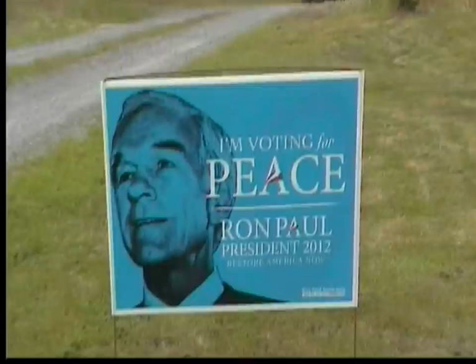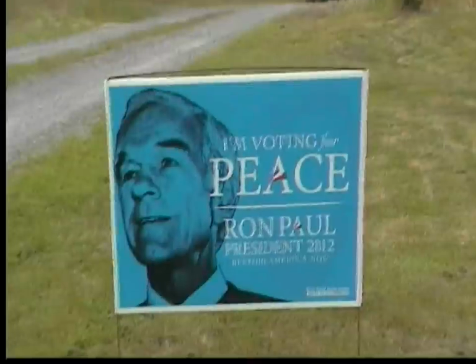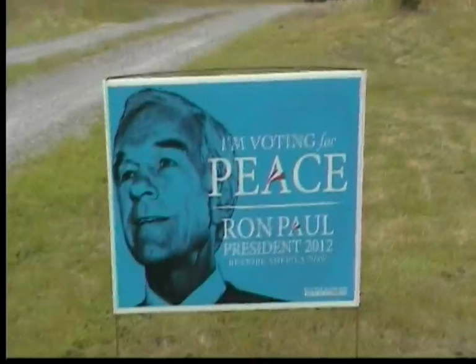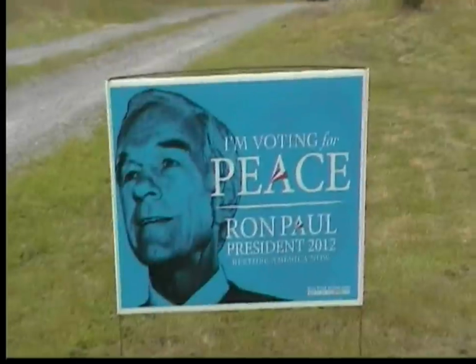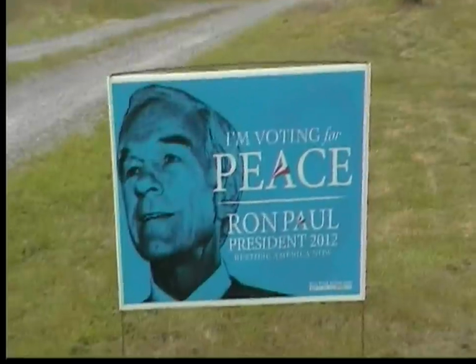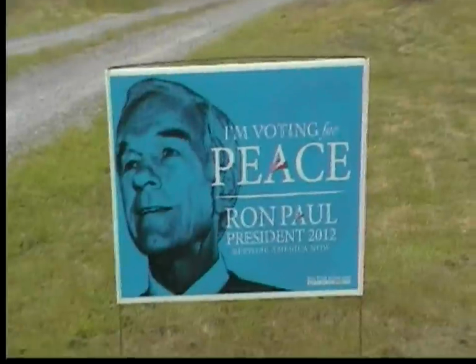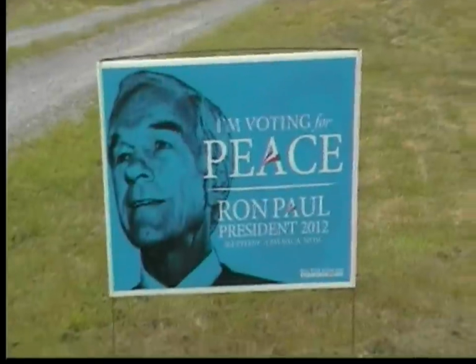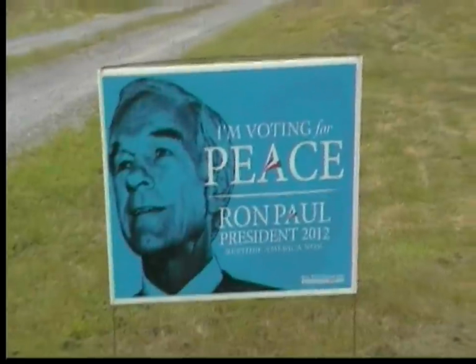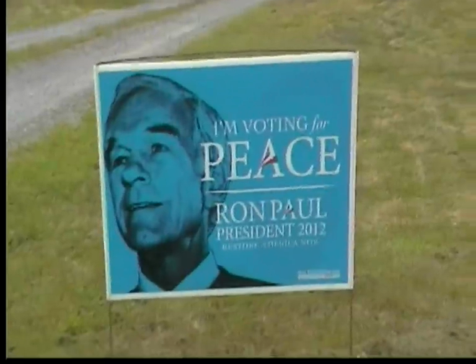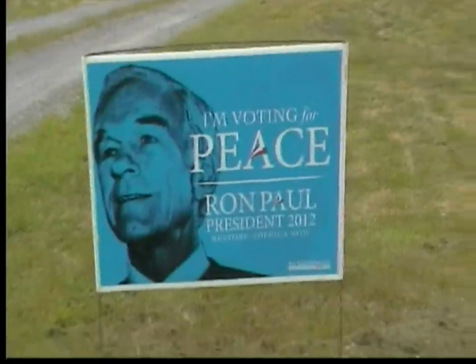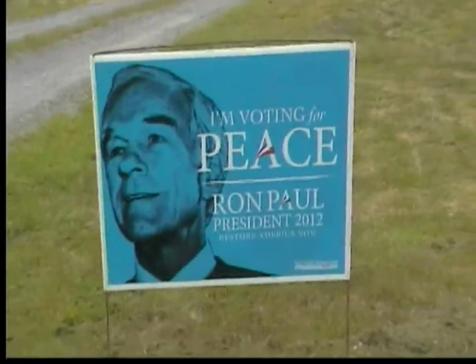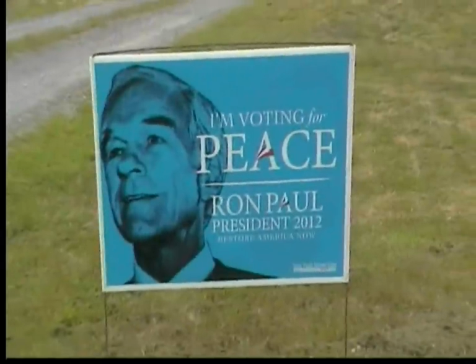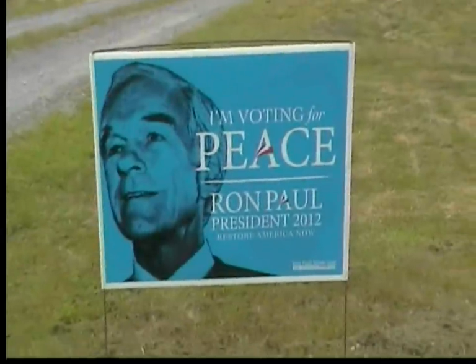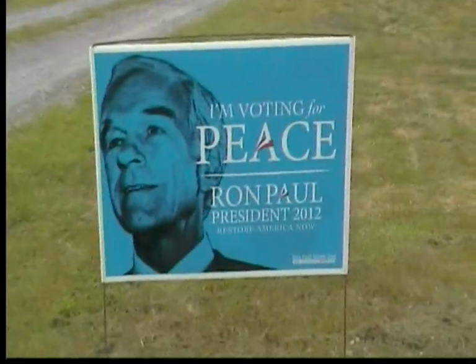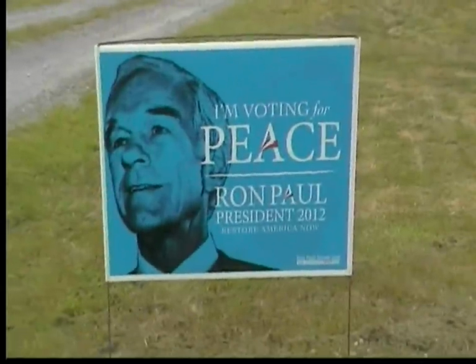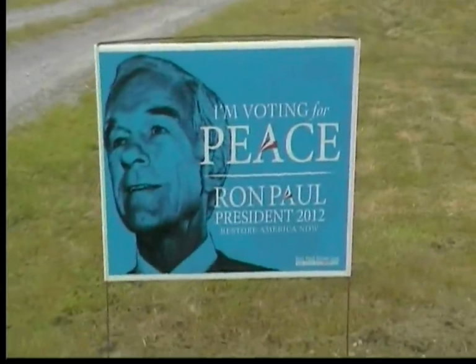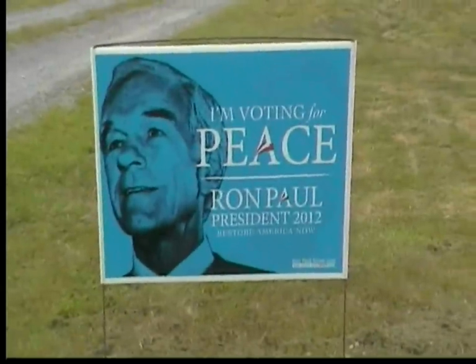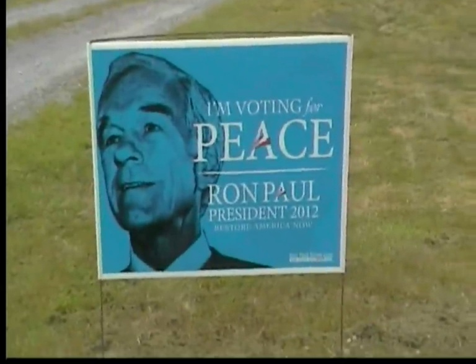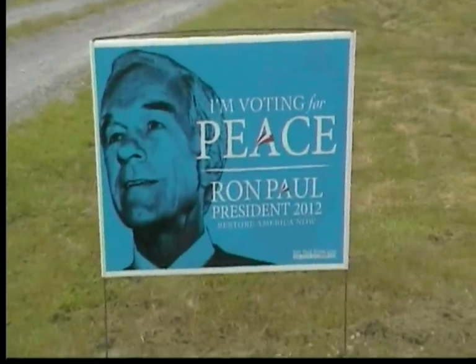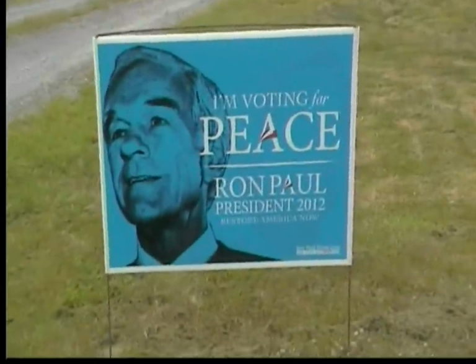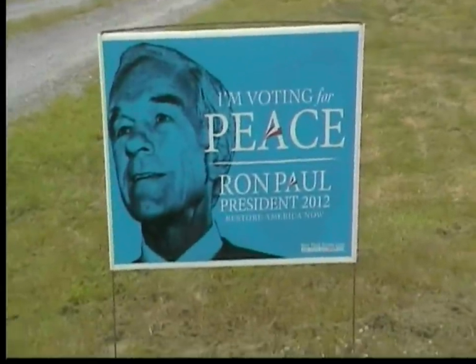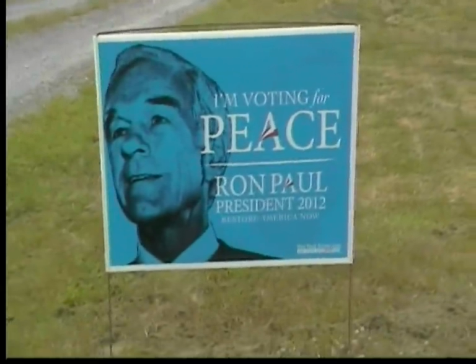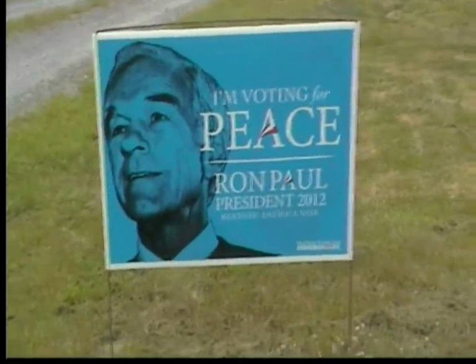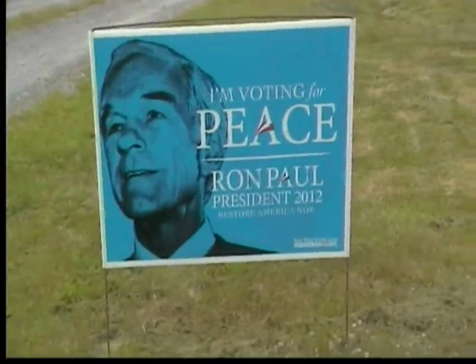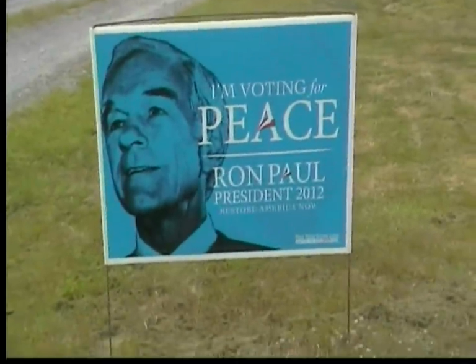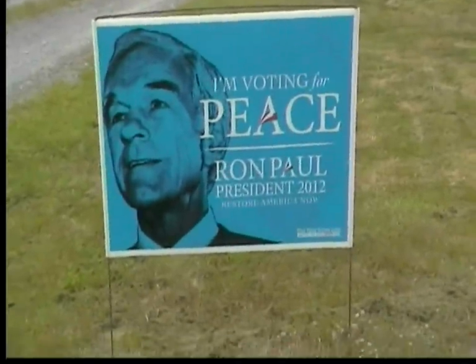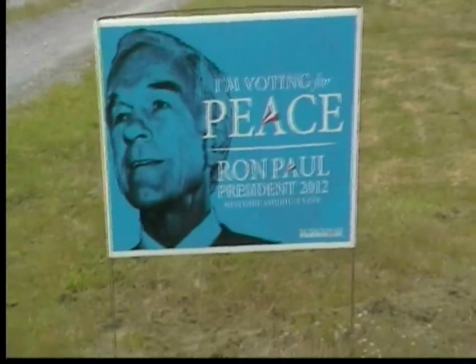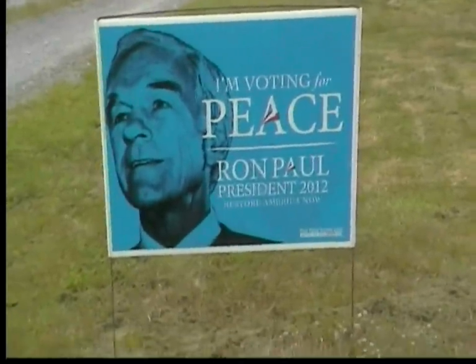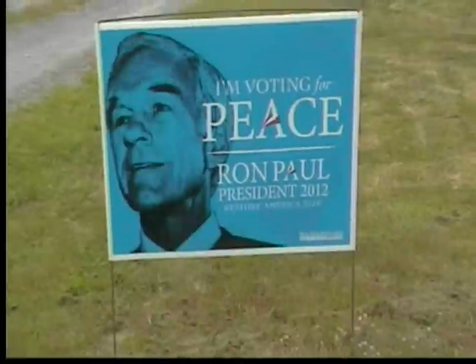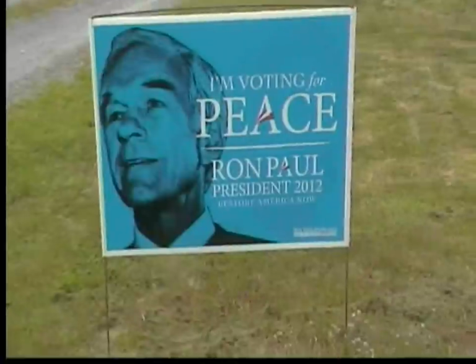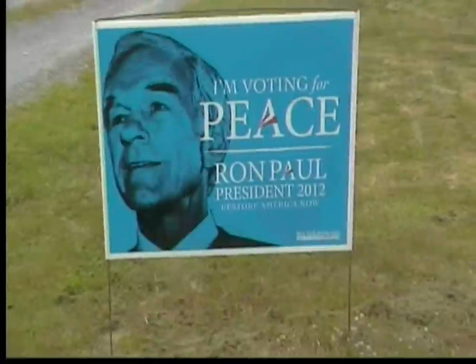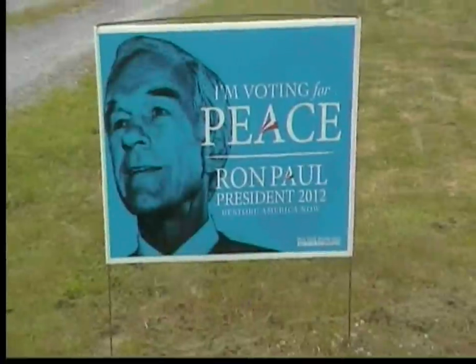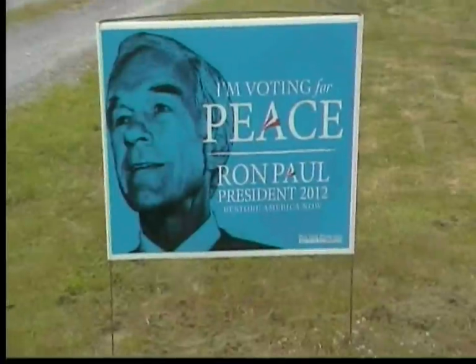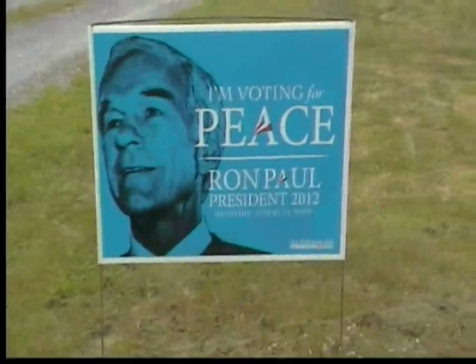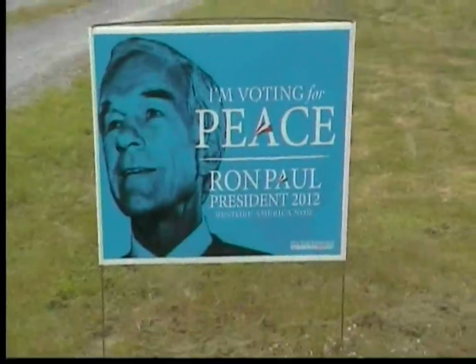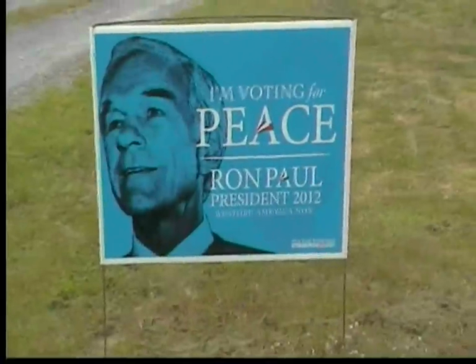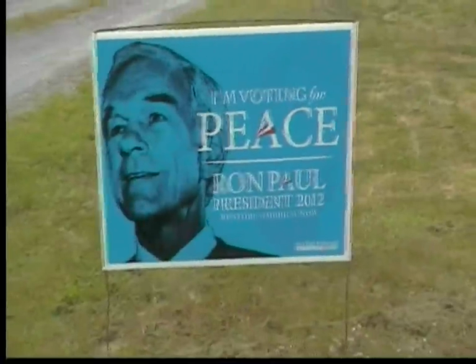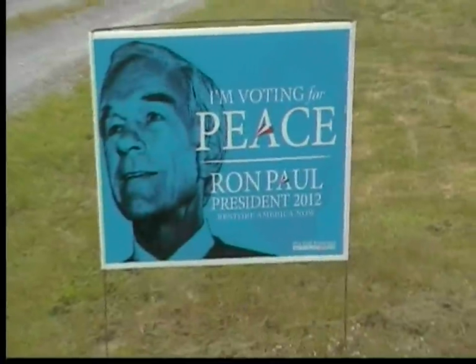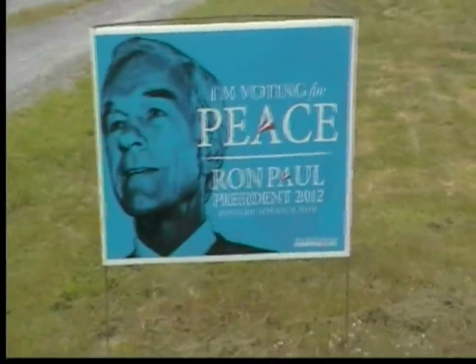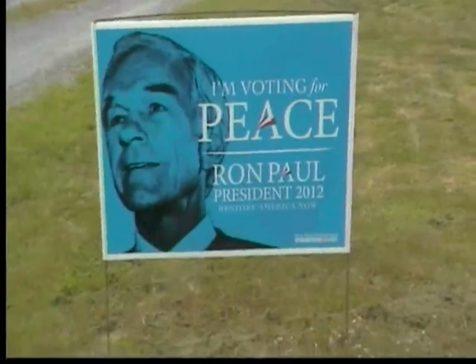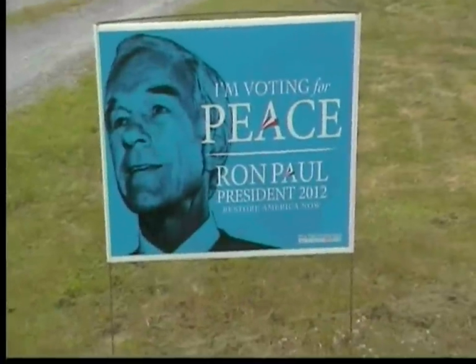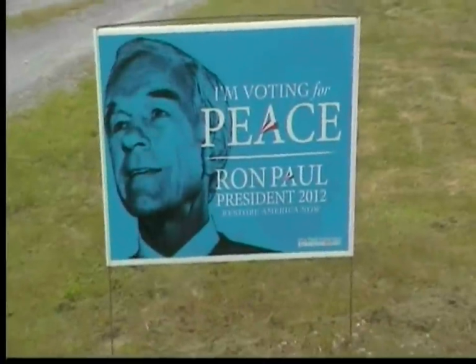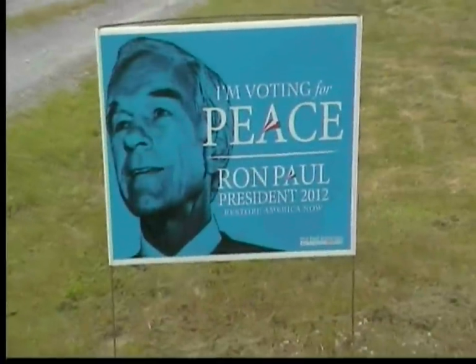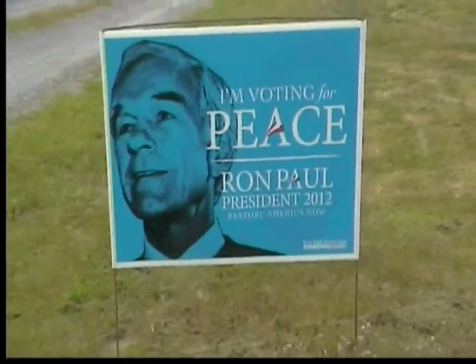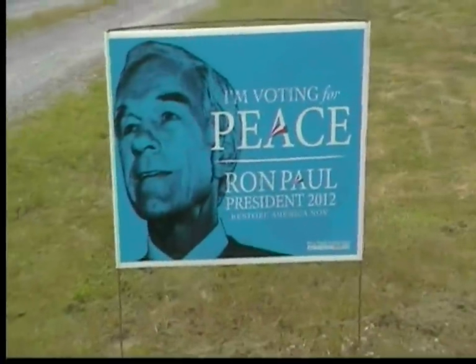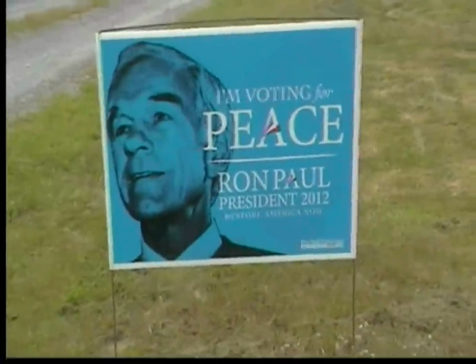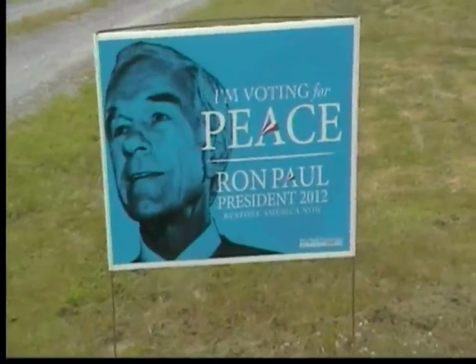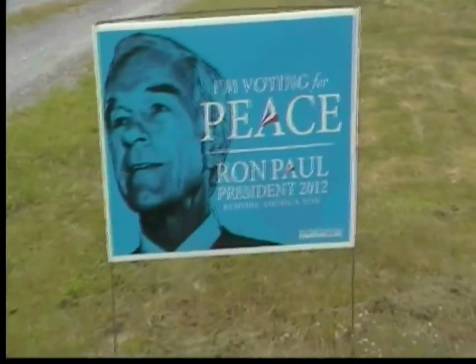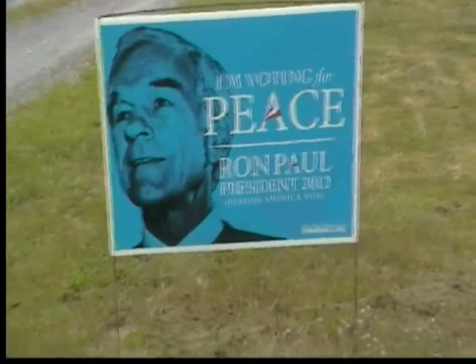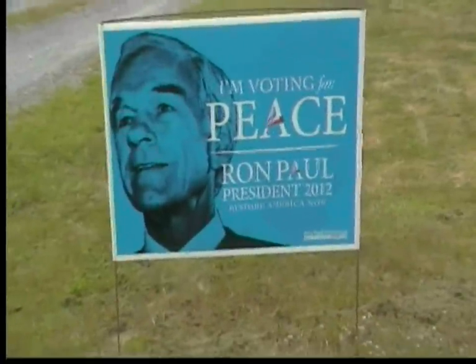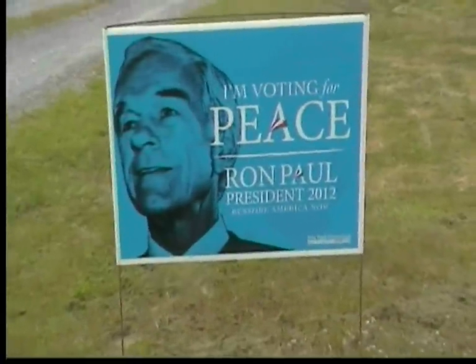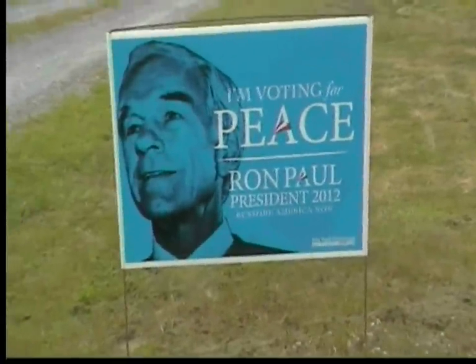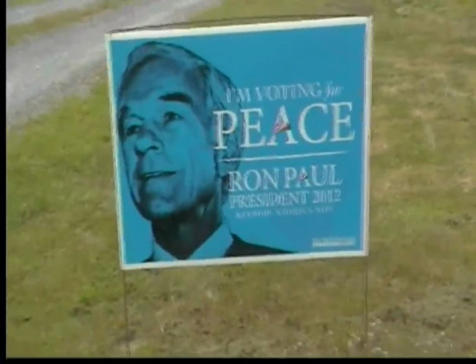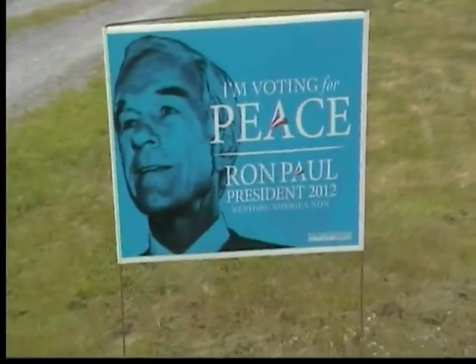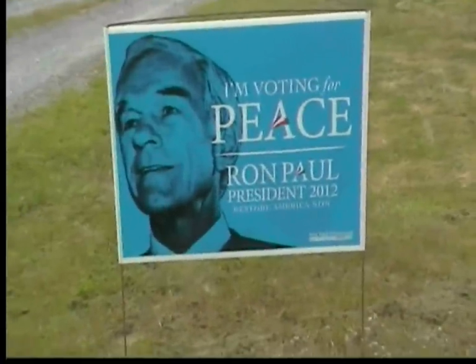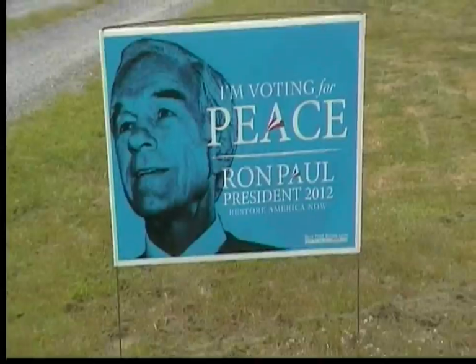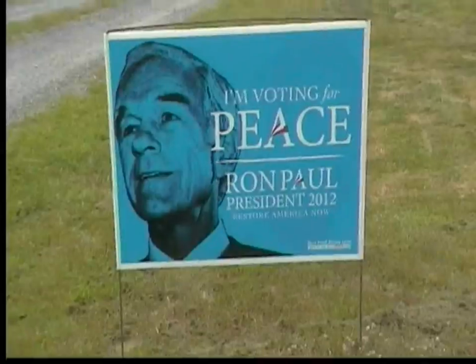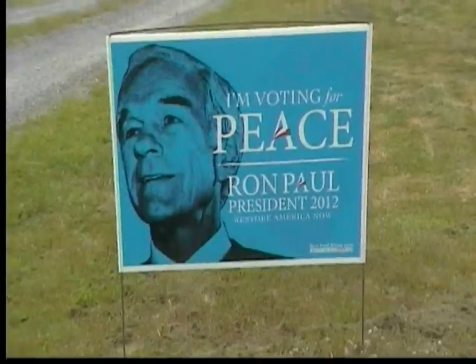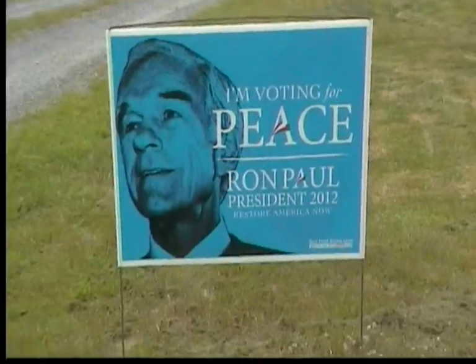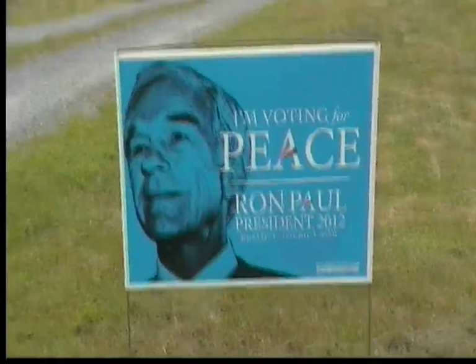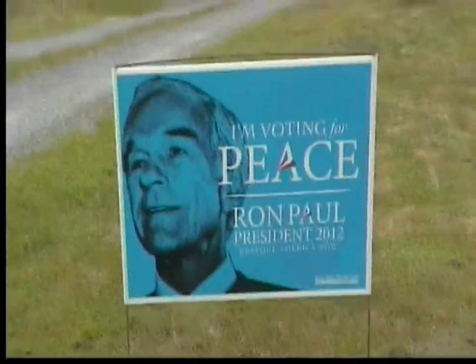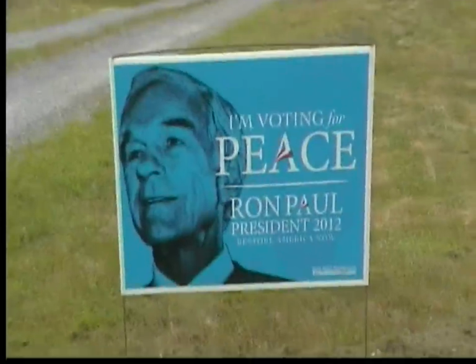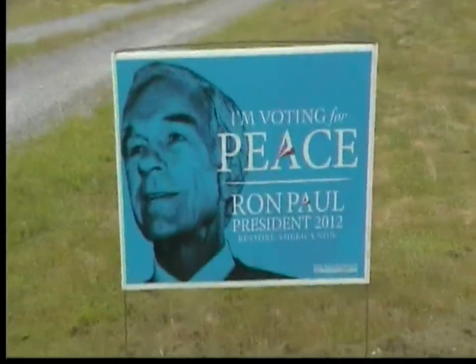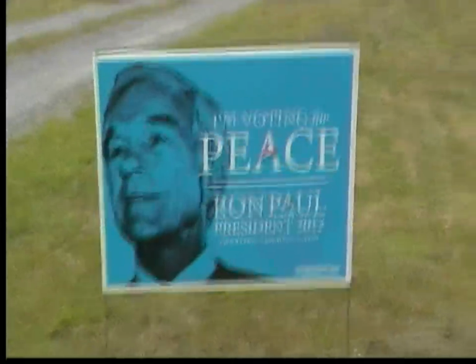Folks, just going to do a little walkabout around the property. Not much — it's only about four acres.